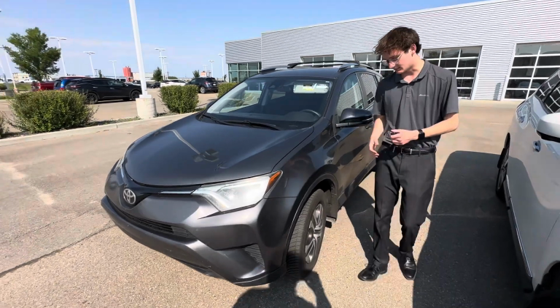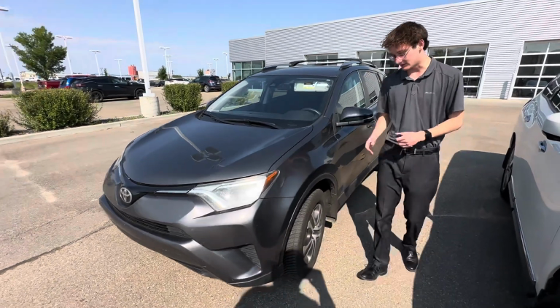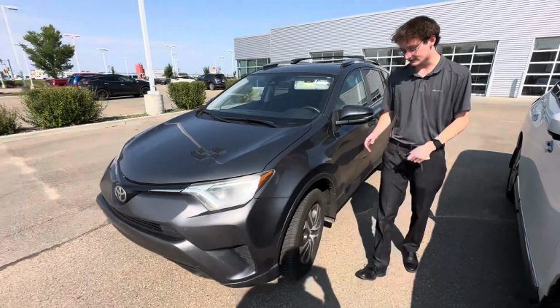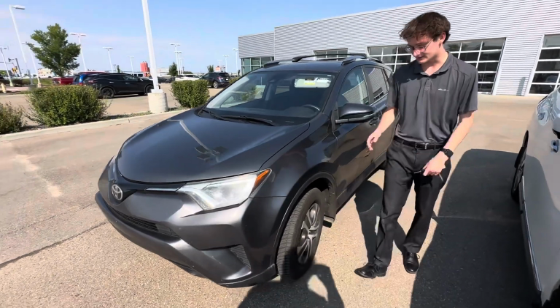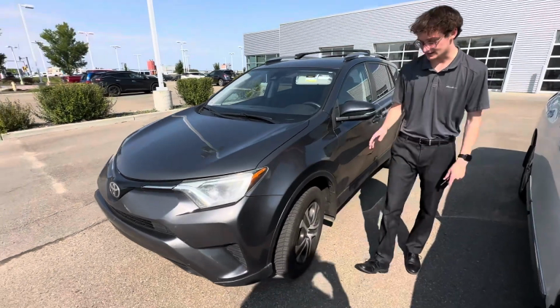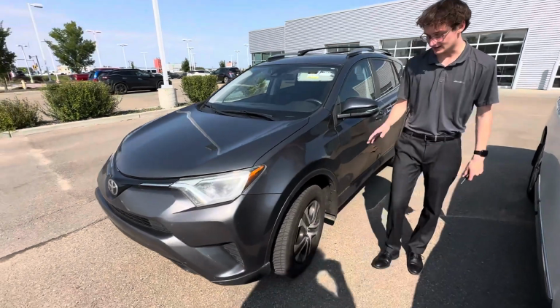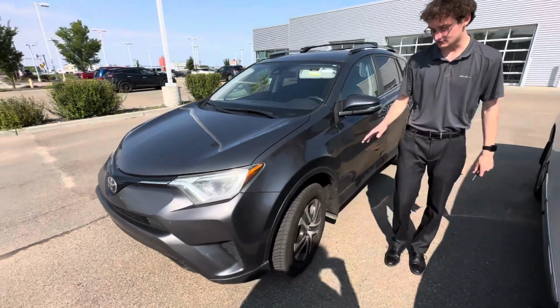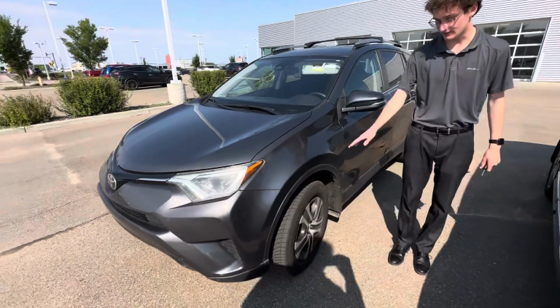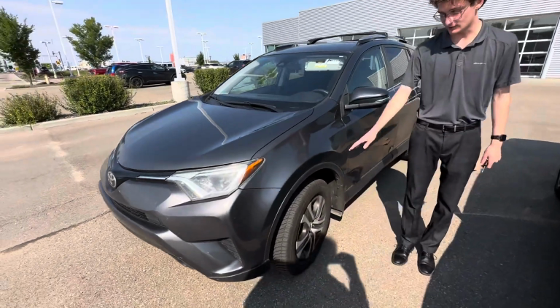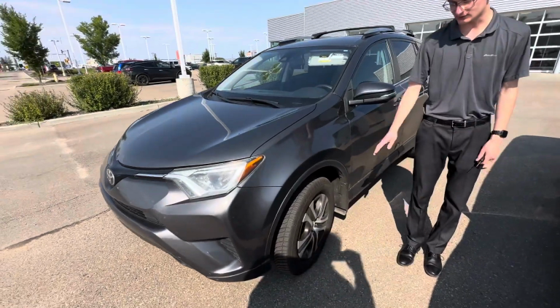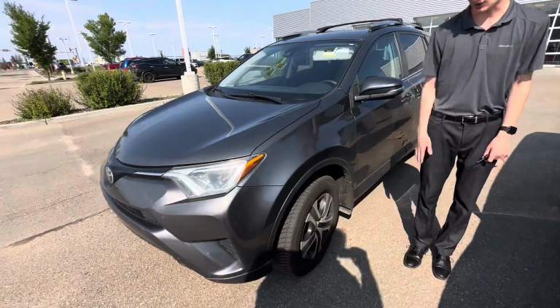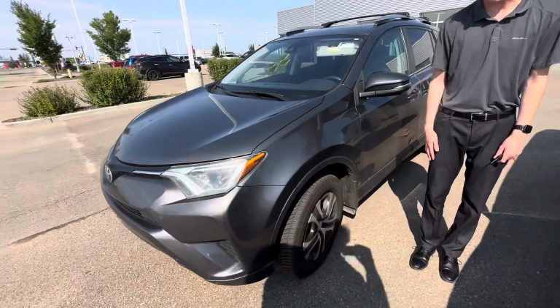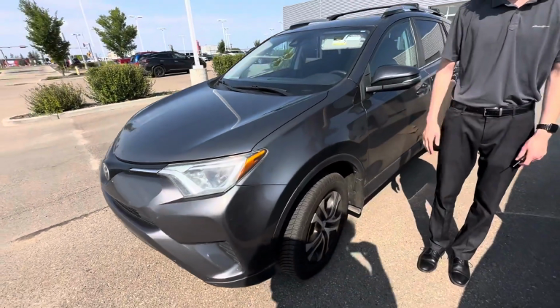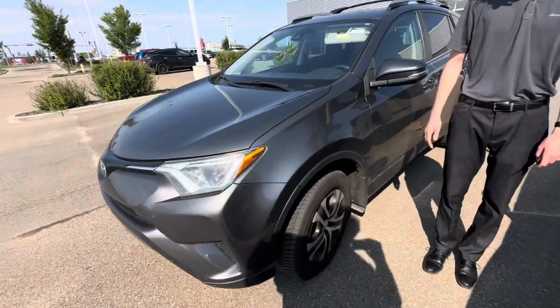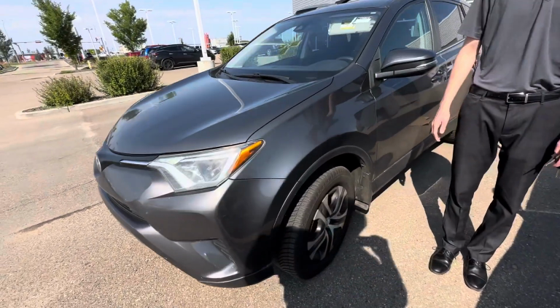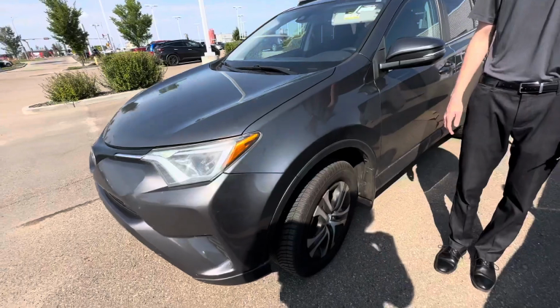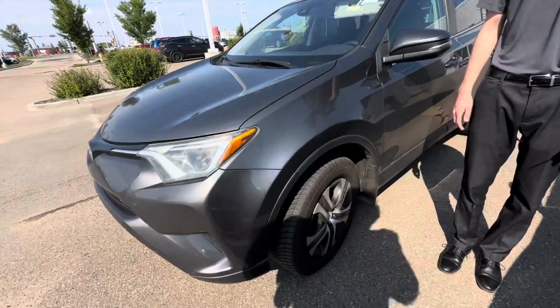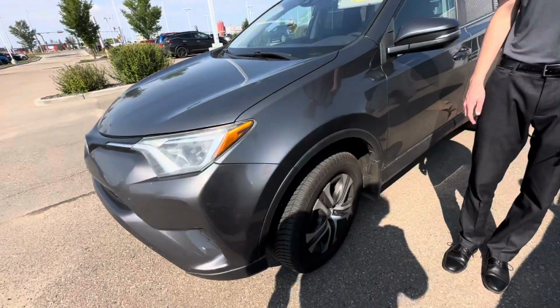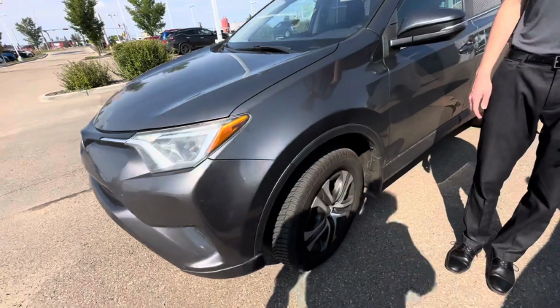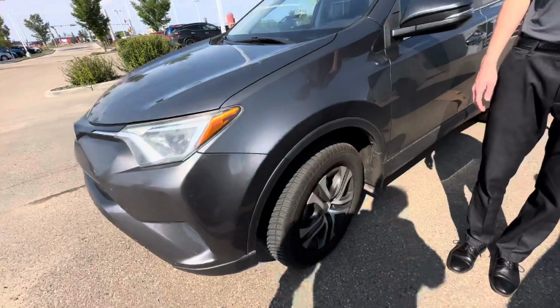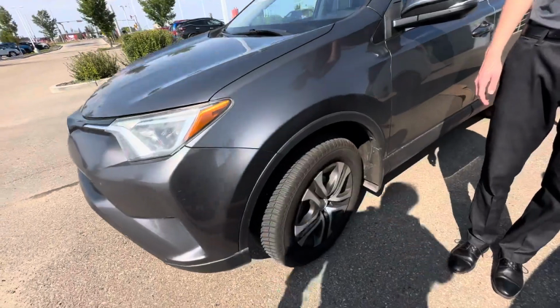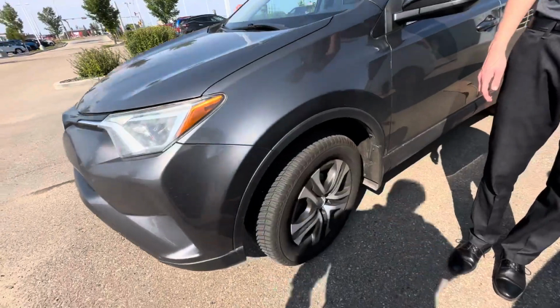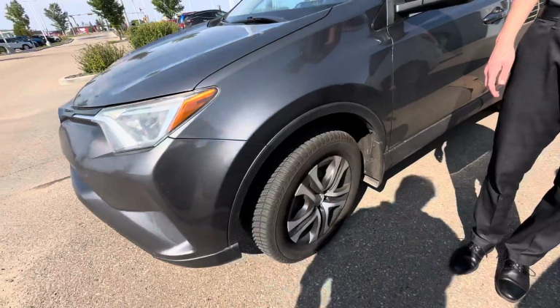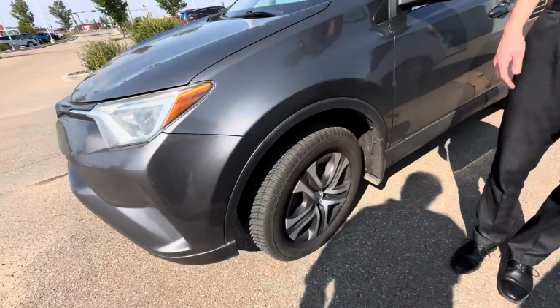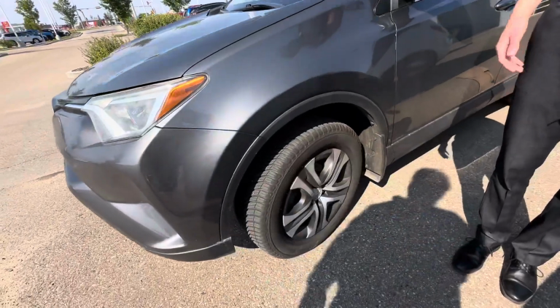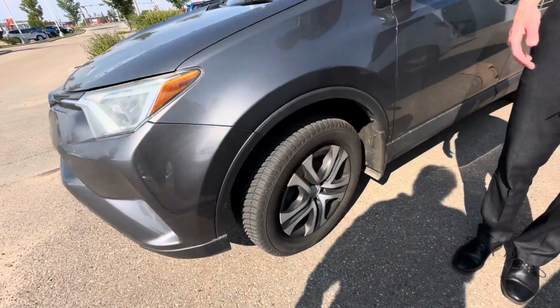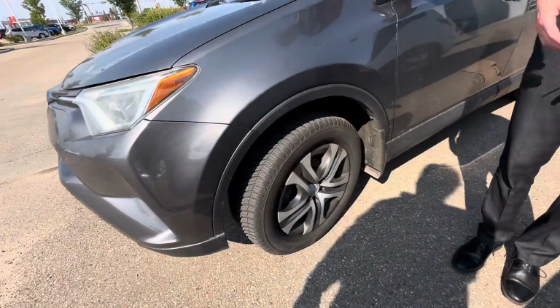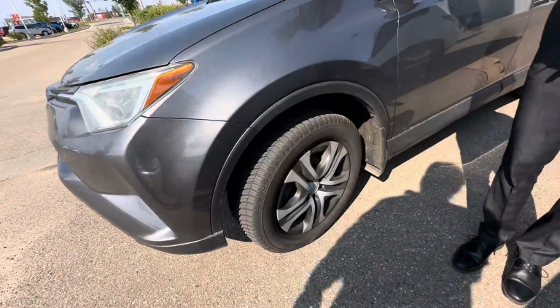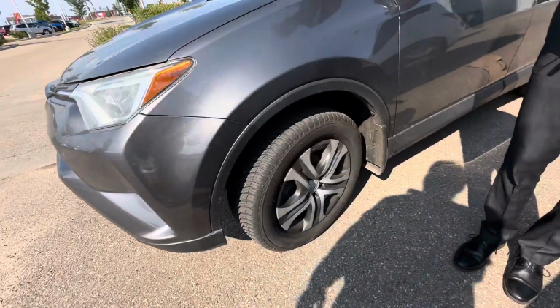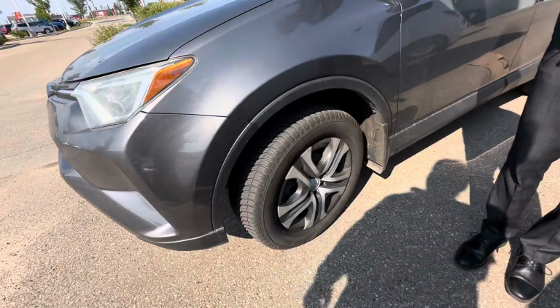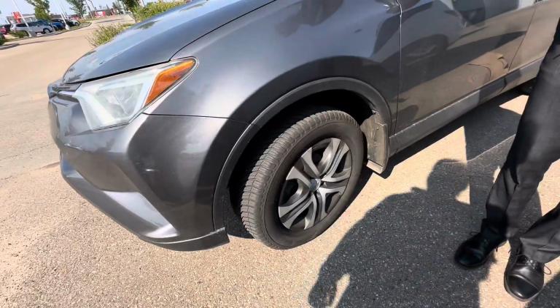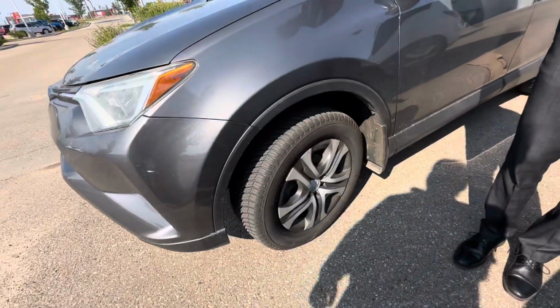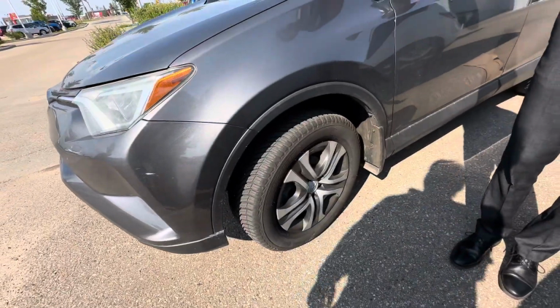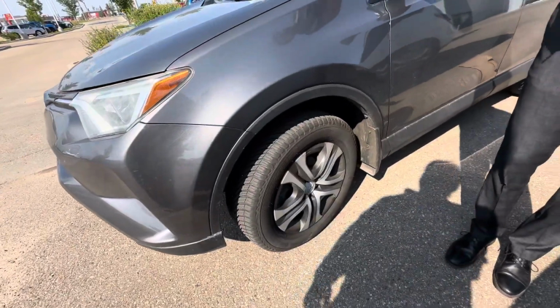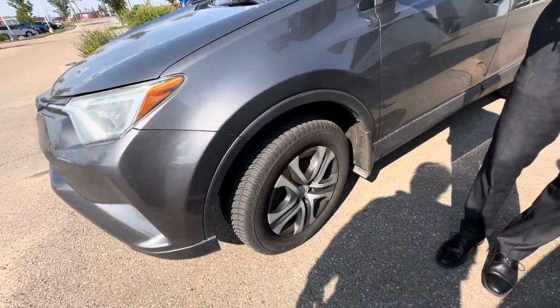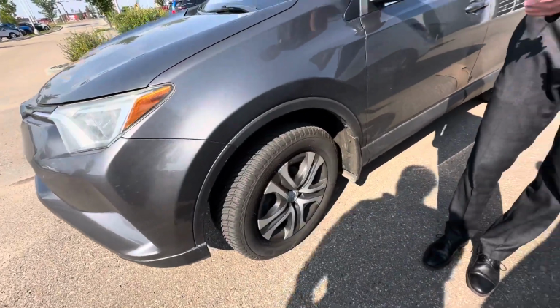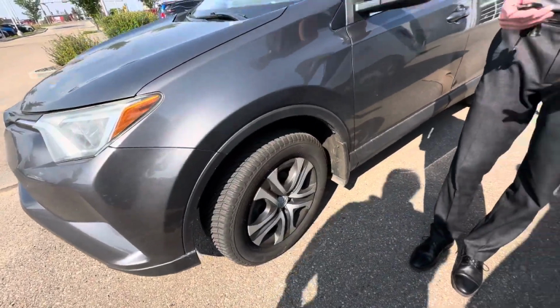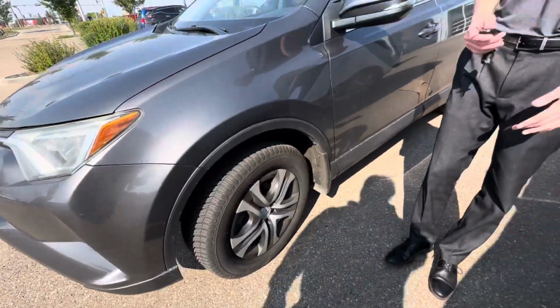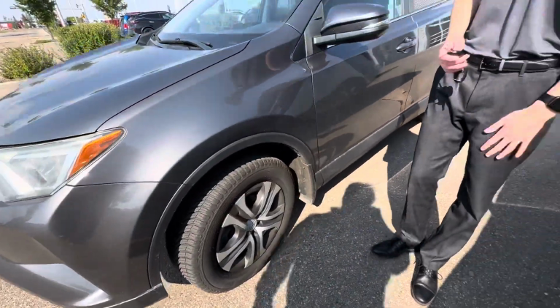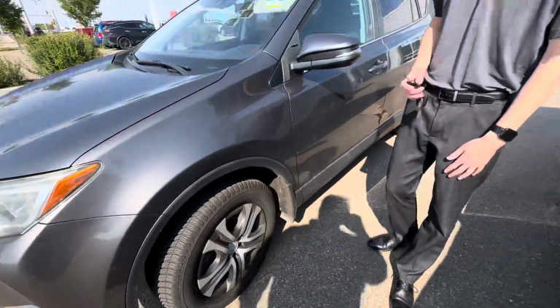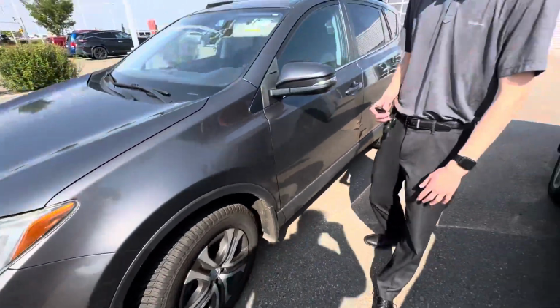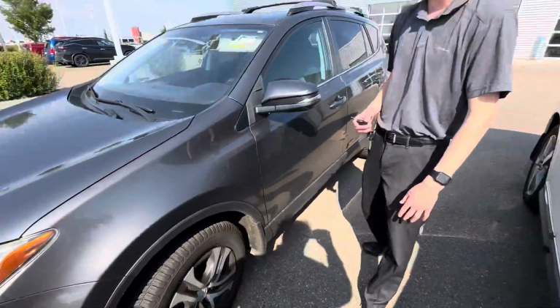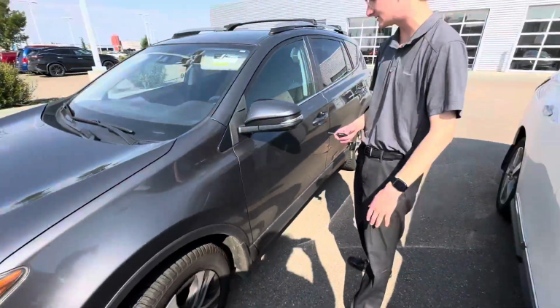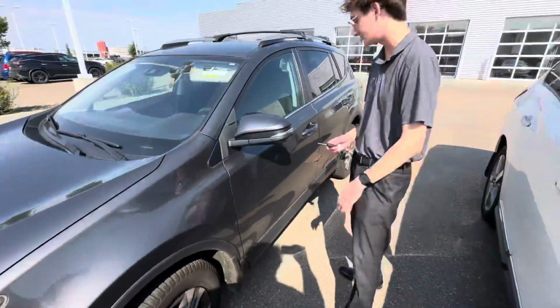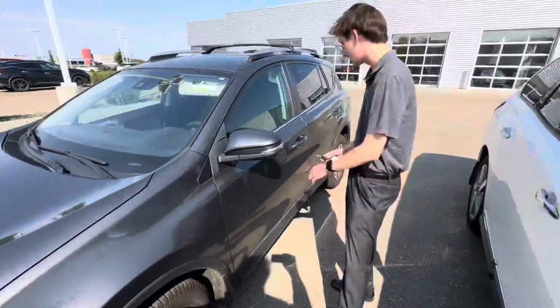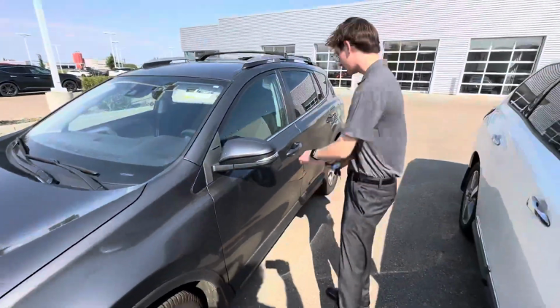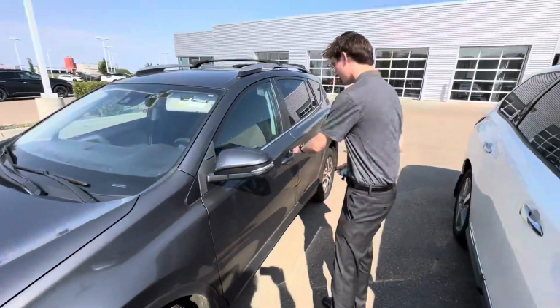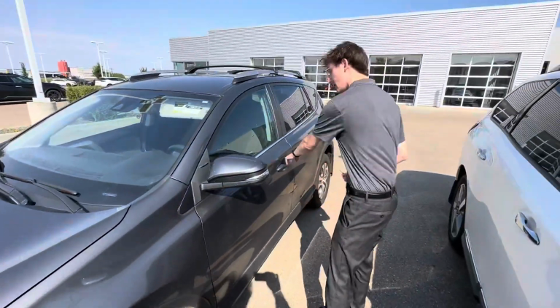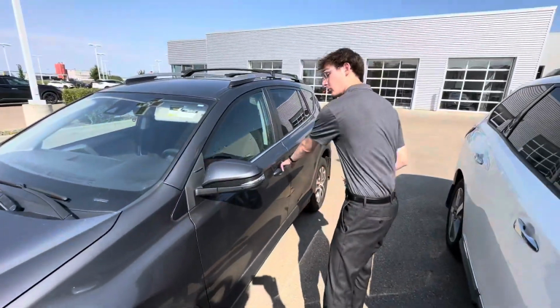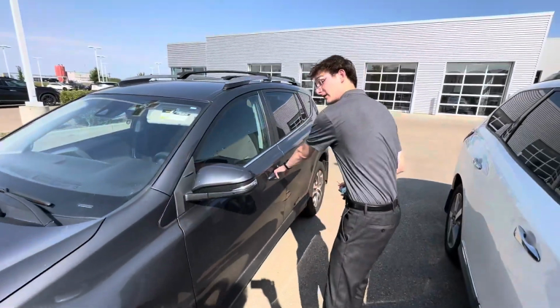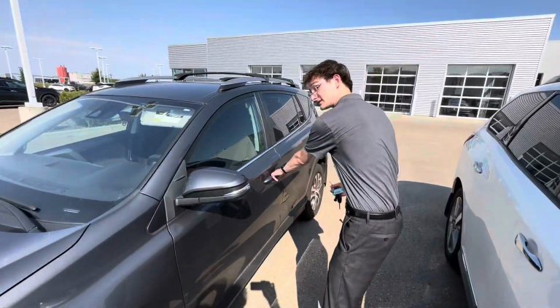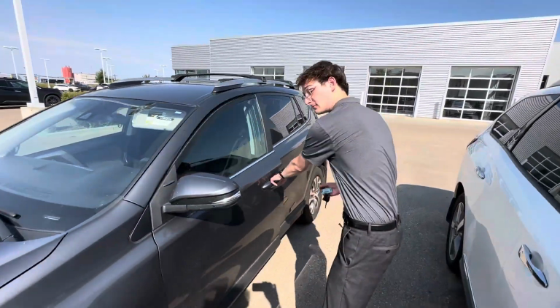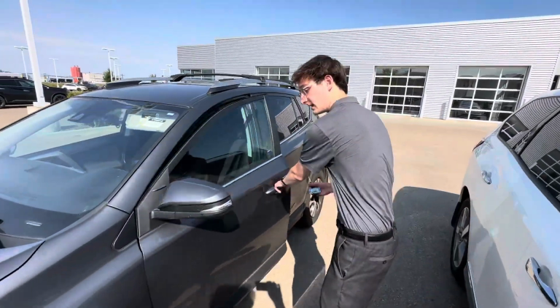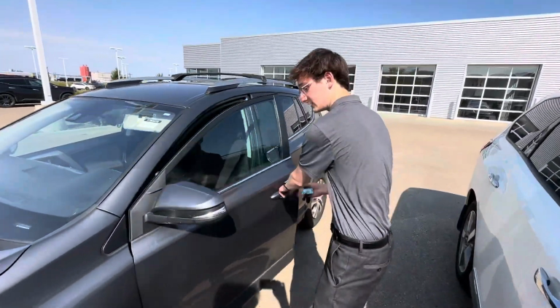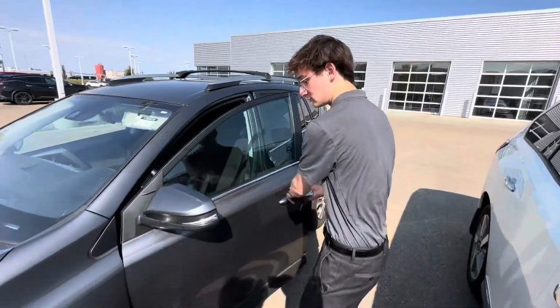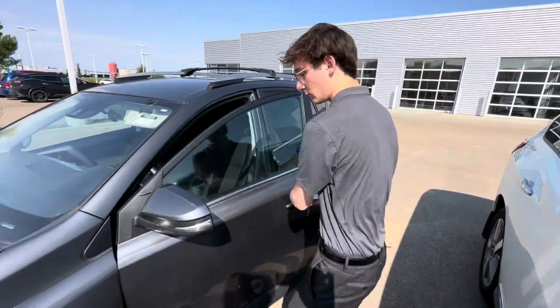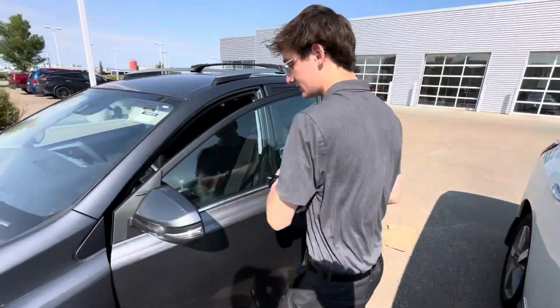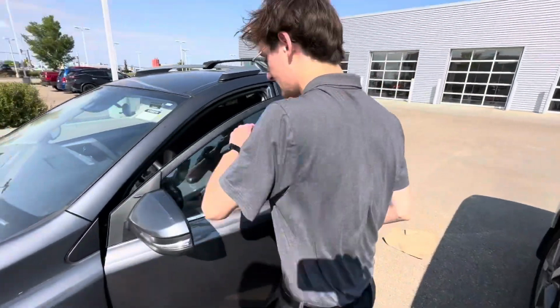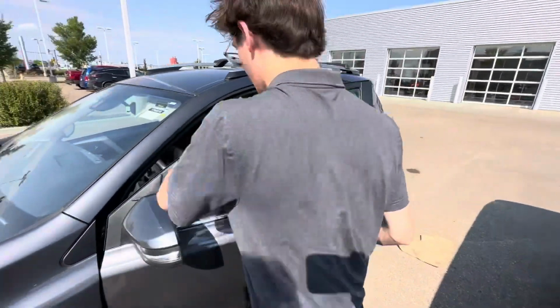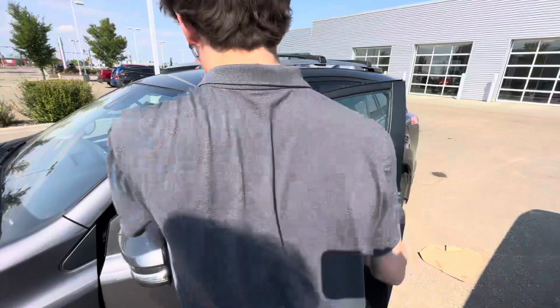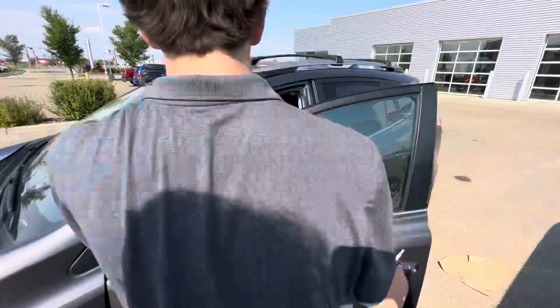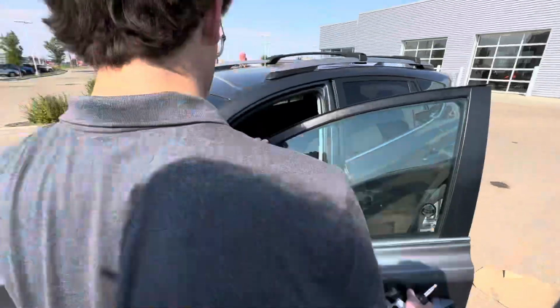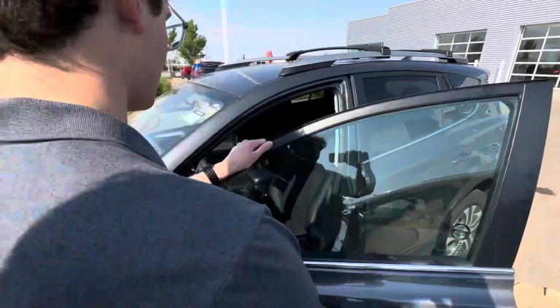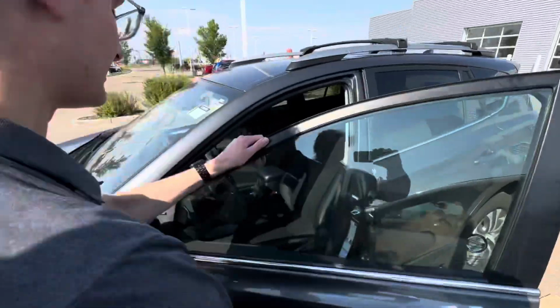Come around to the side and you have those all-weather tires by Michelin, the Cross Climate 2s — a very expensive tire with some mileage warranty on them as well.